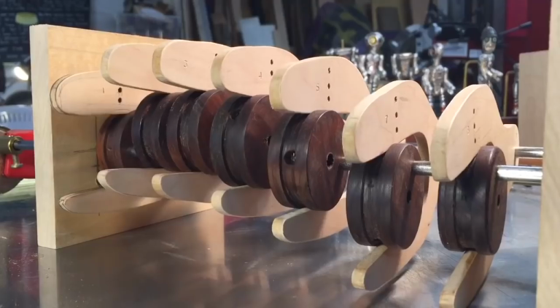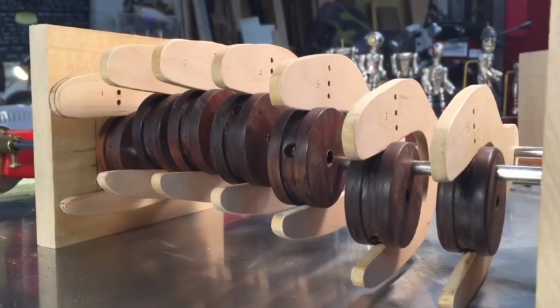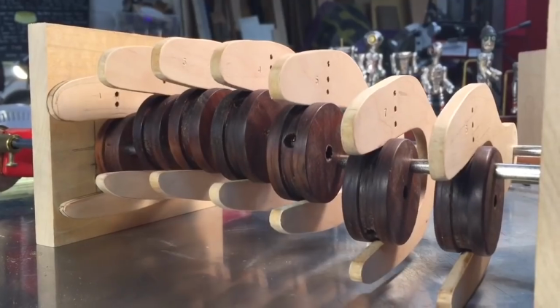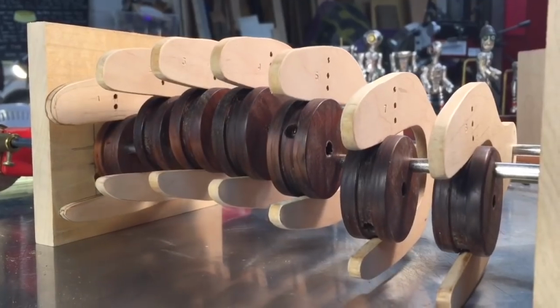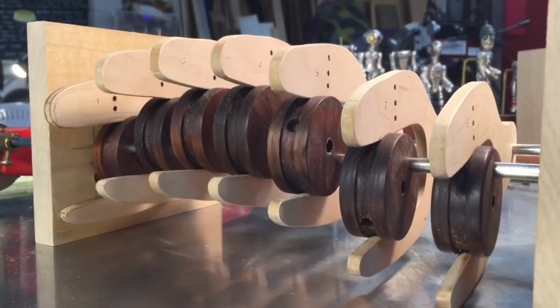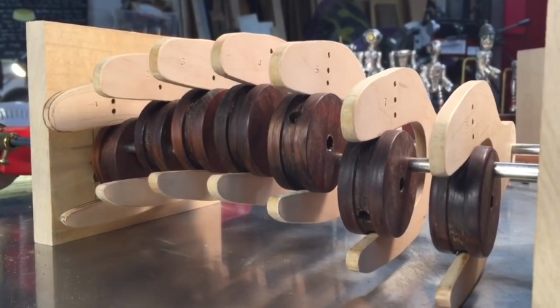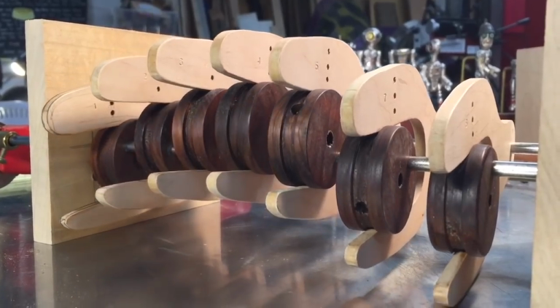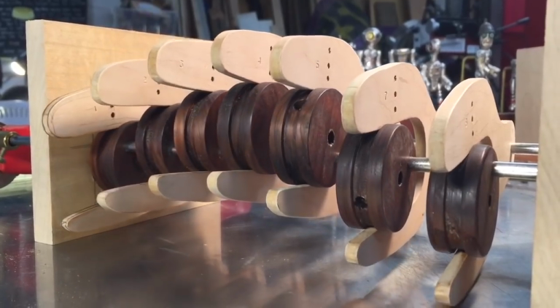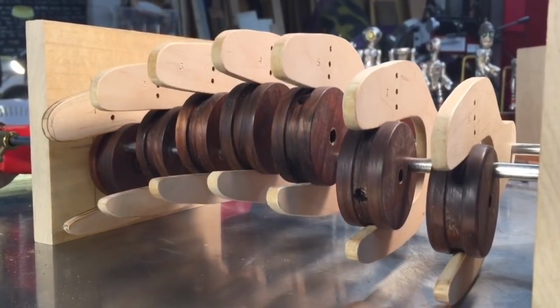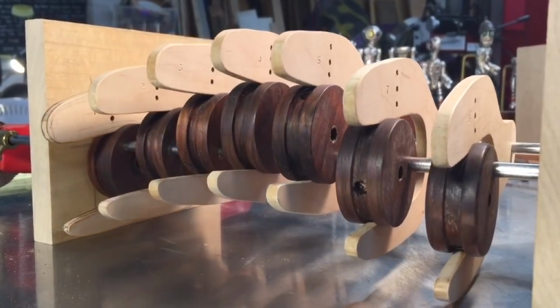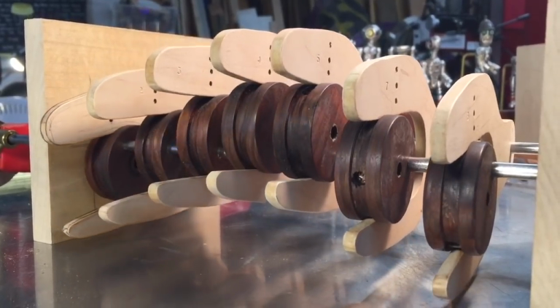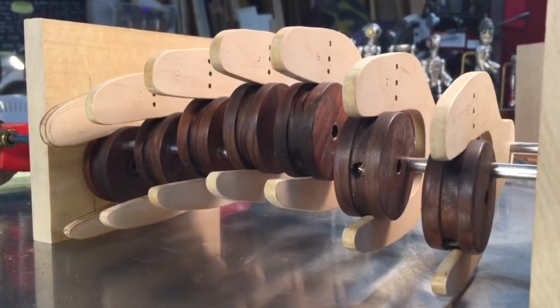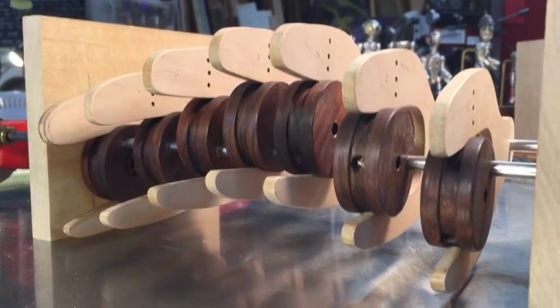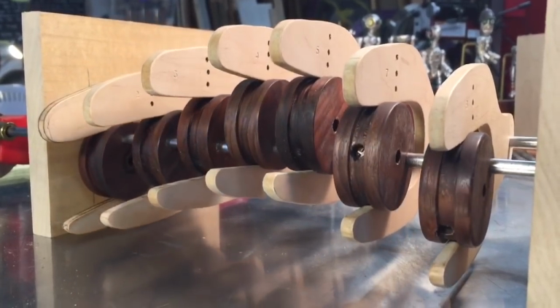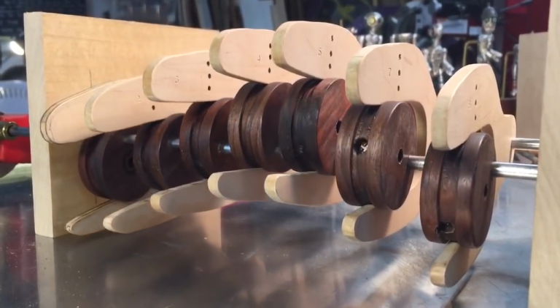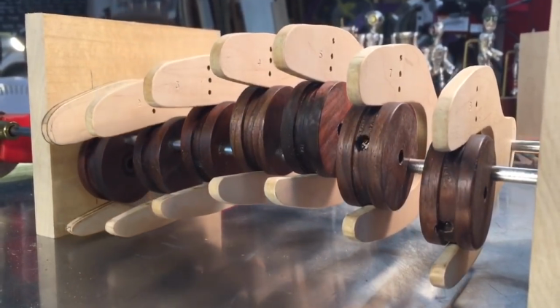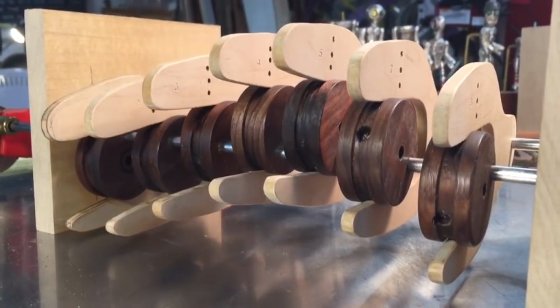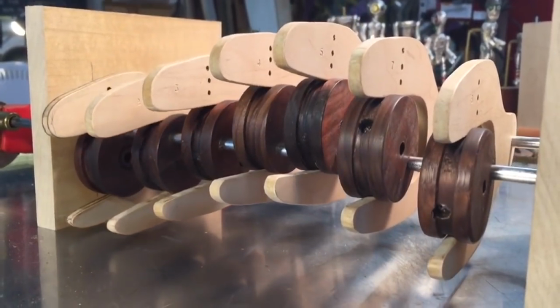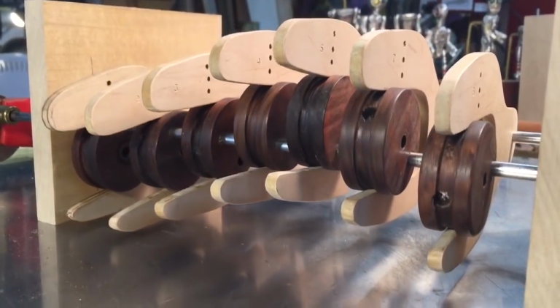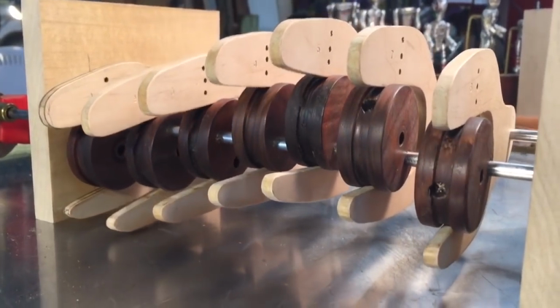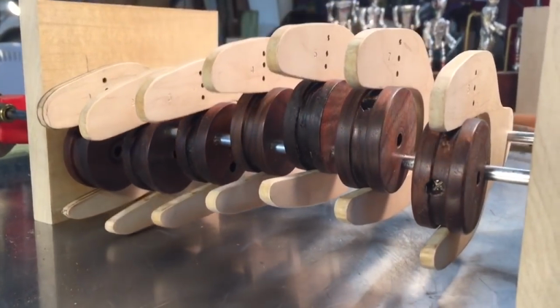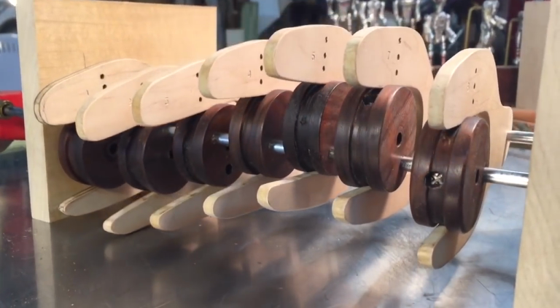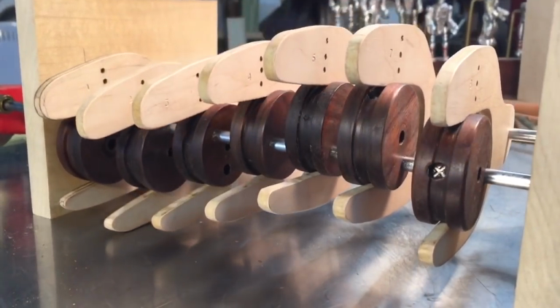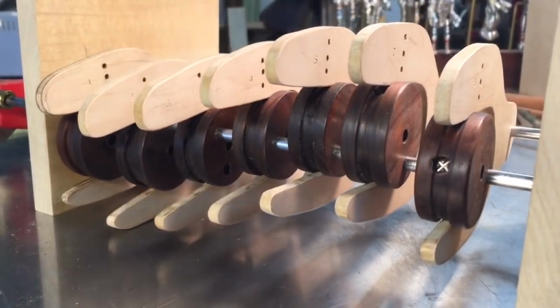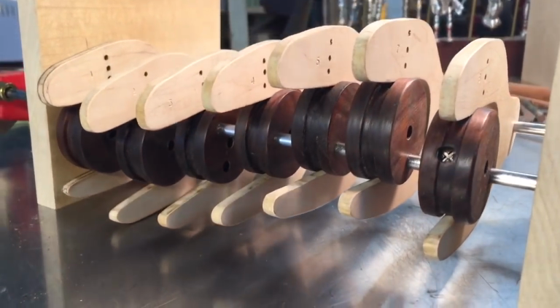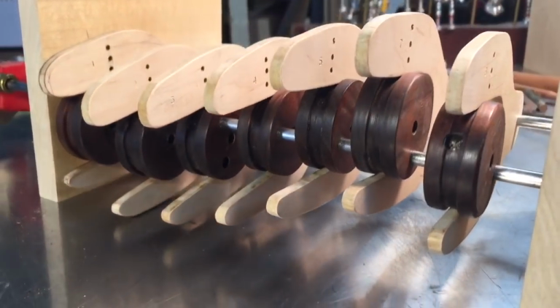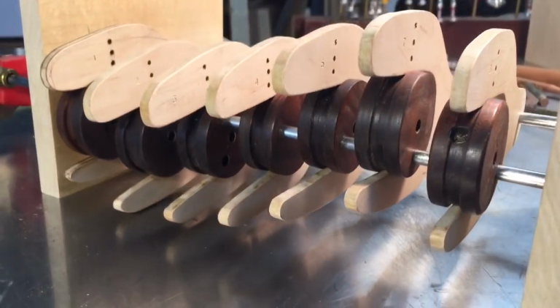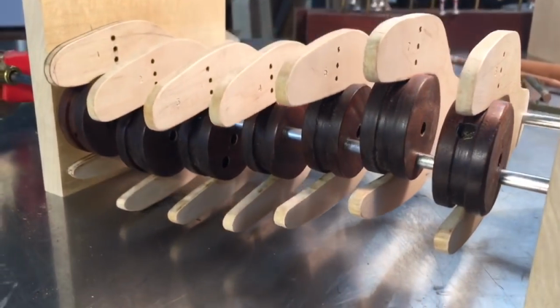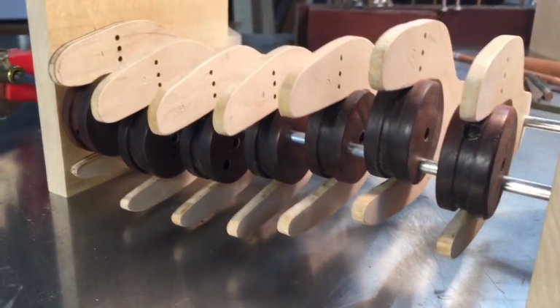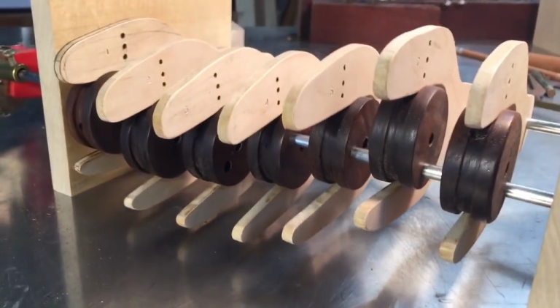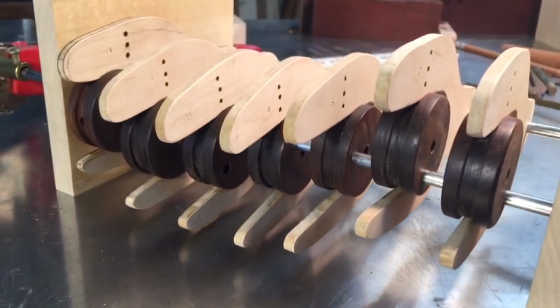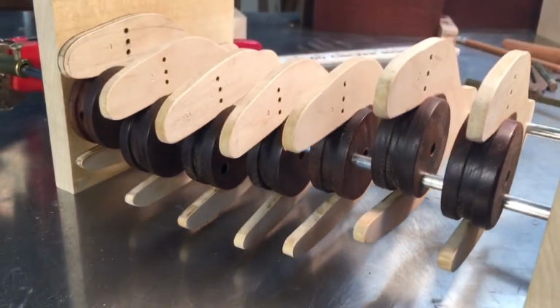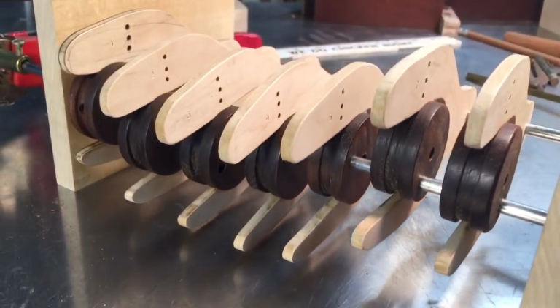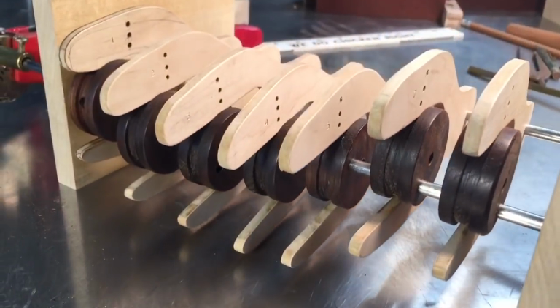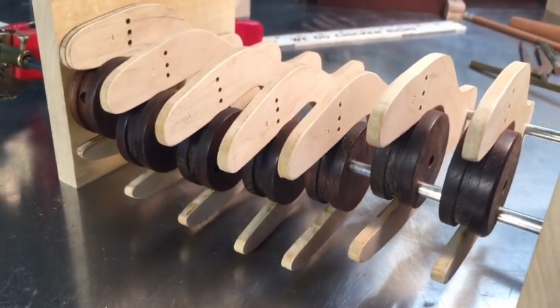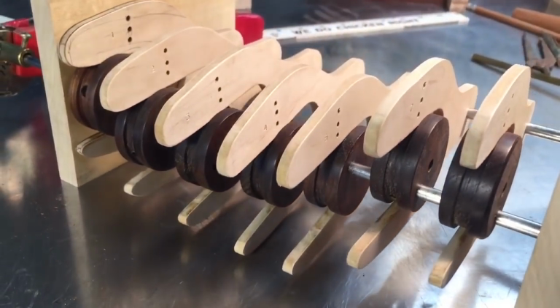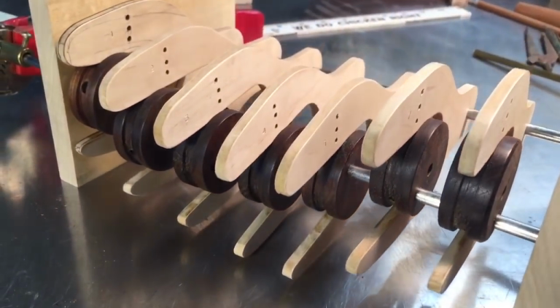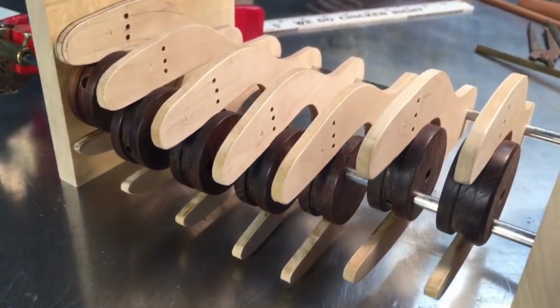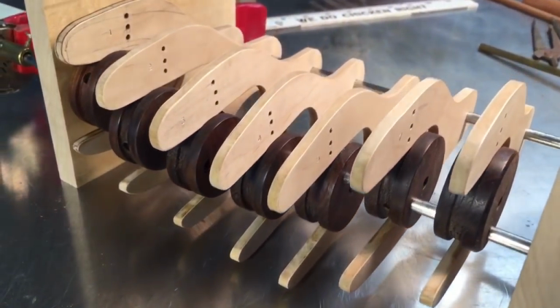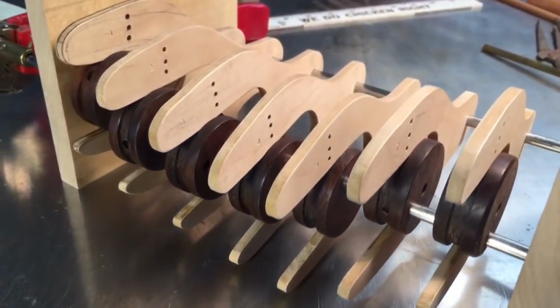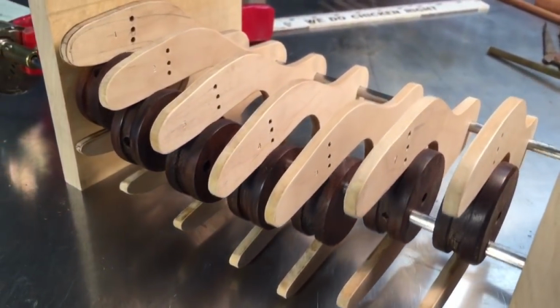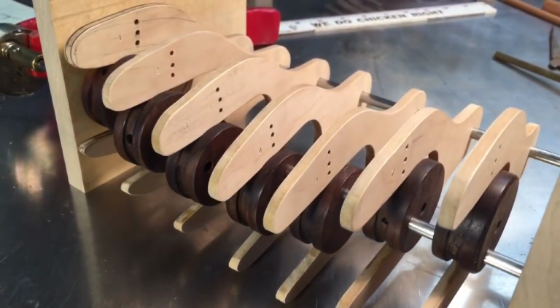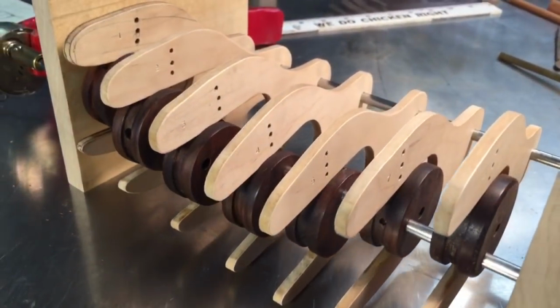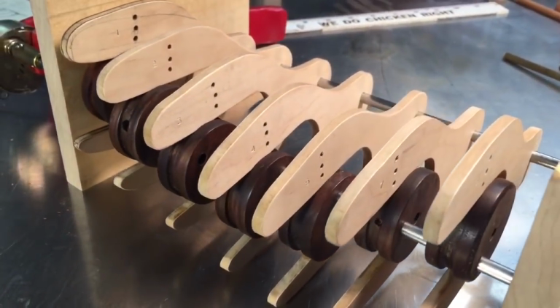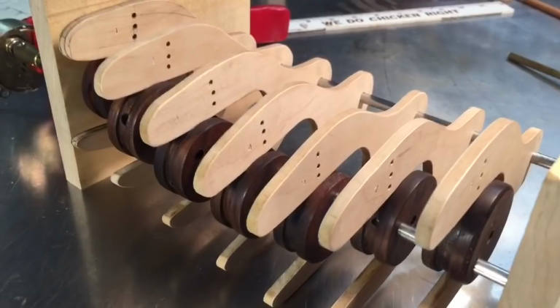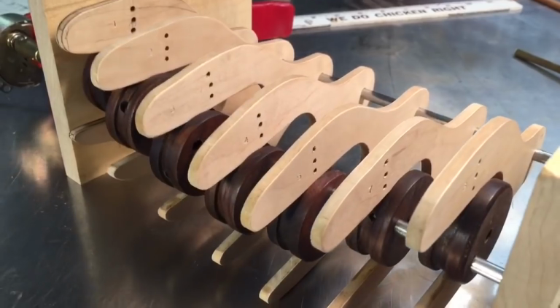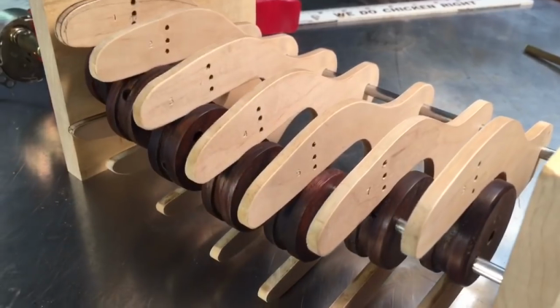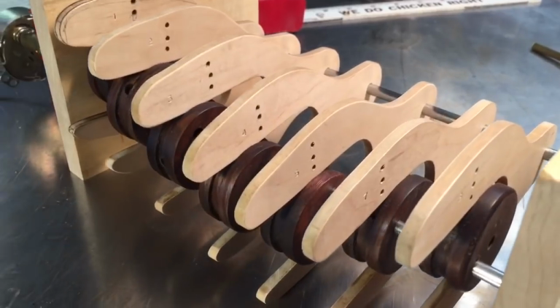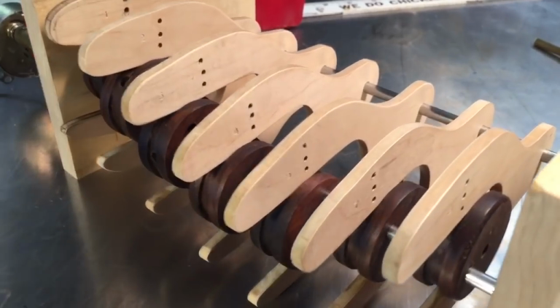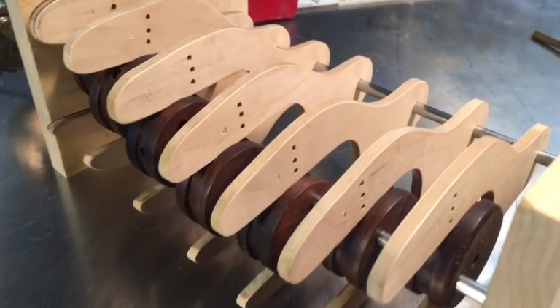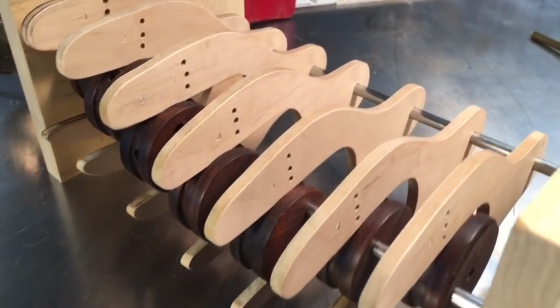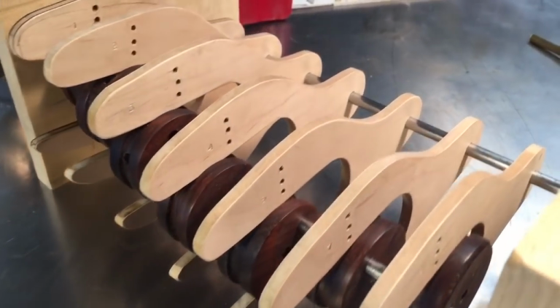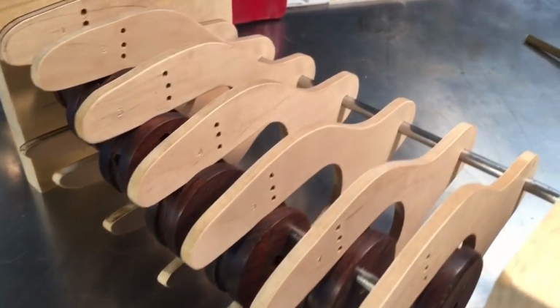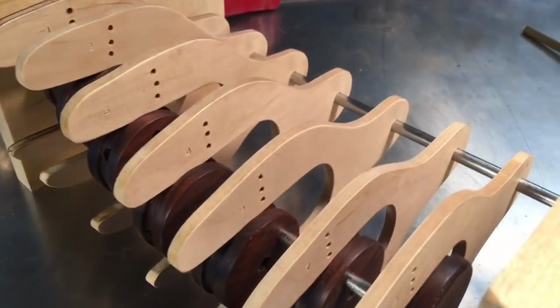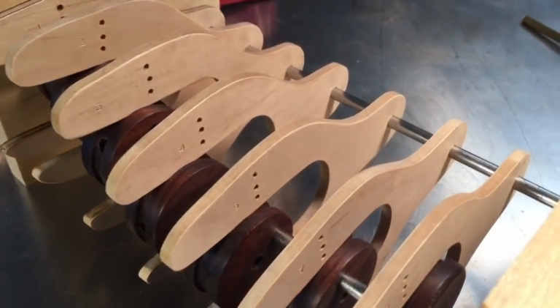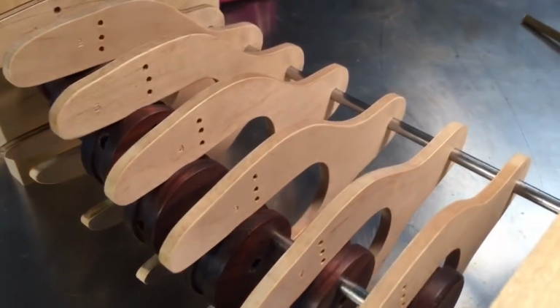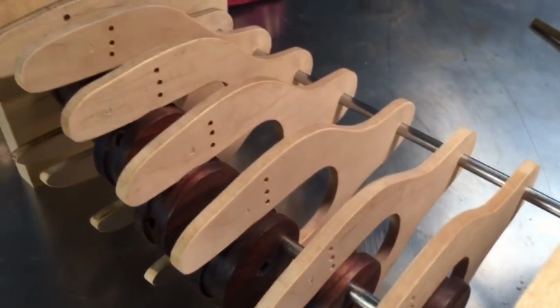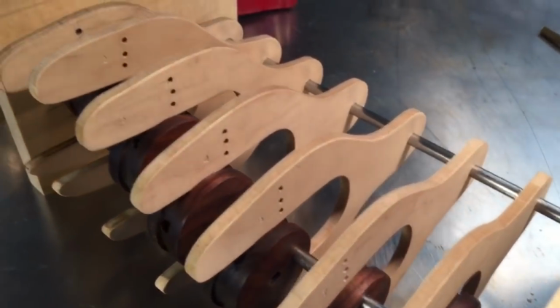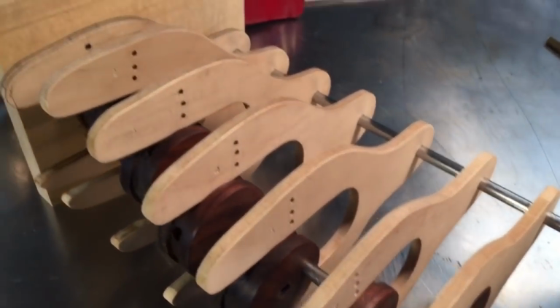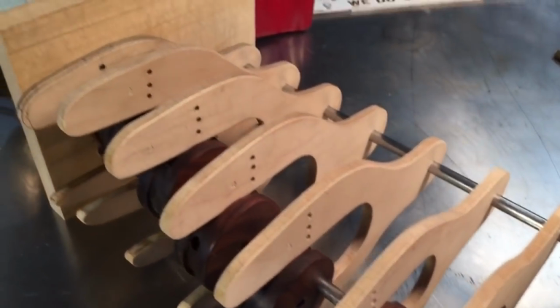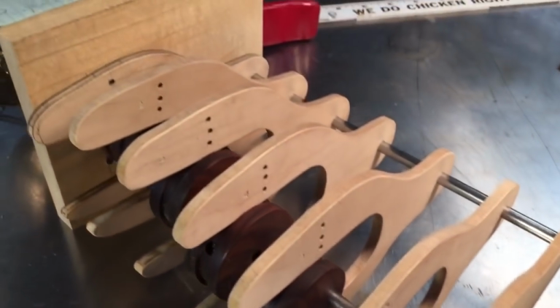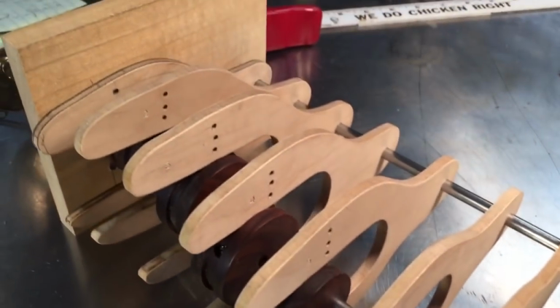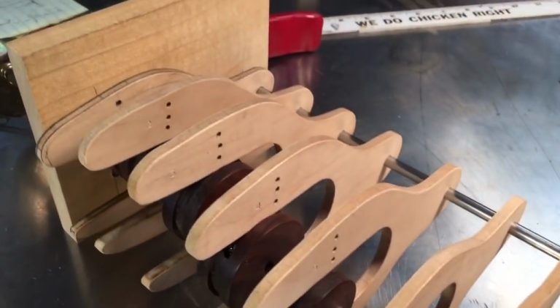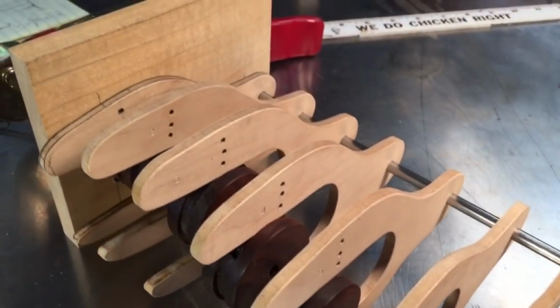In this video, I'm going to make these cams for an automaton that I'm working on here at Stuart Arts.